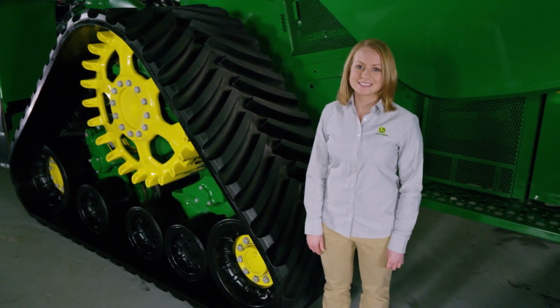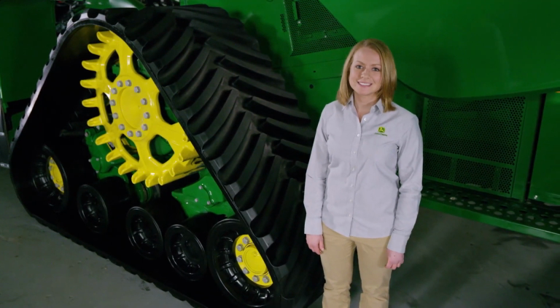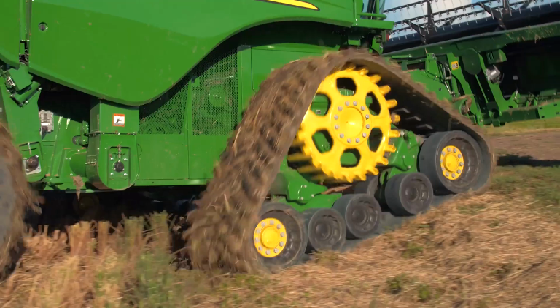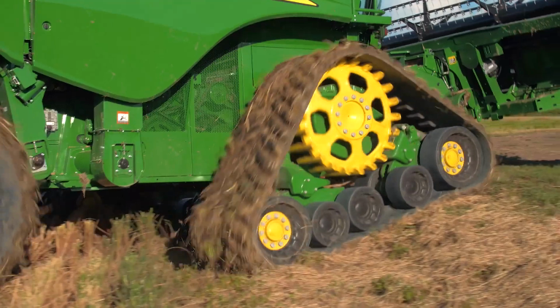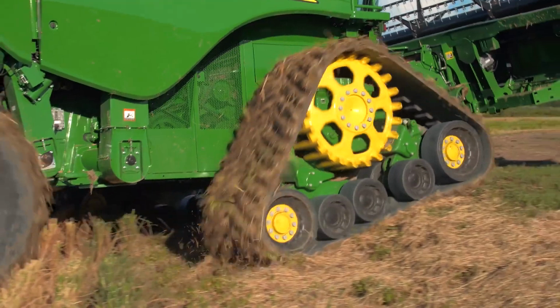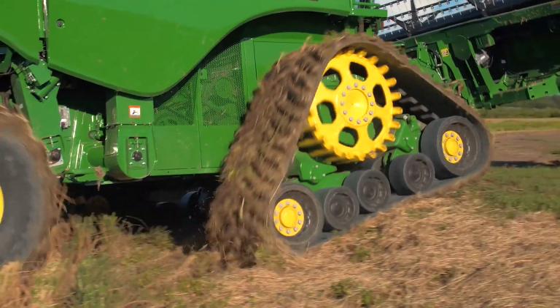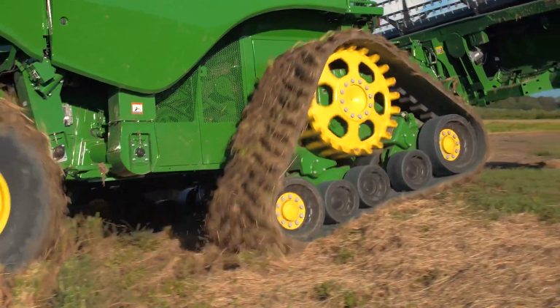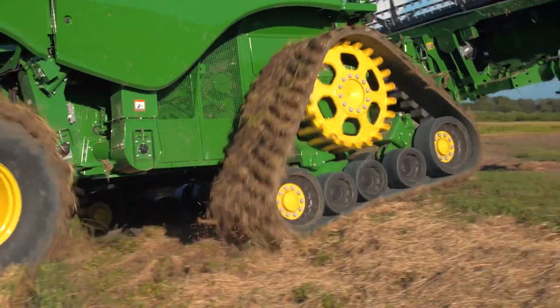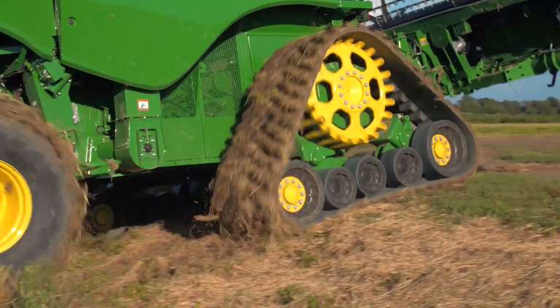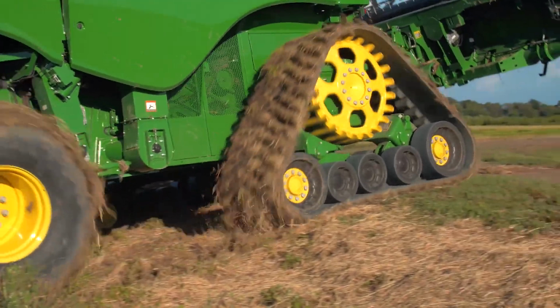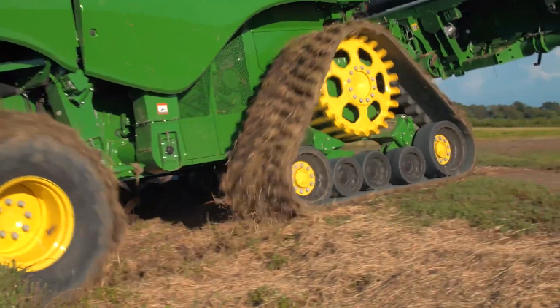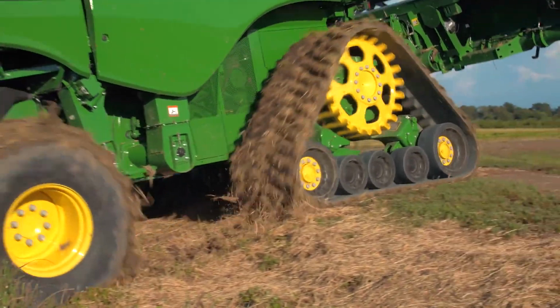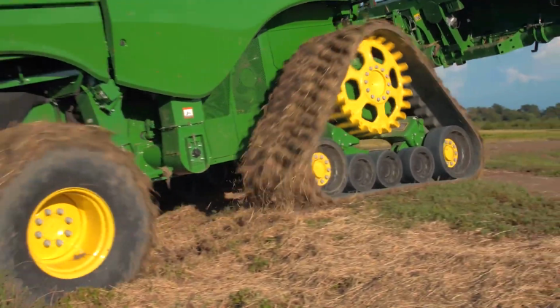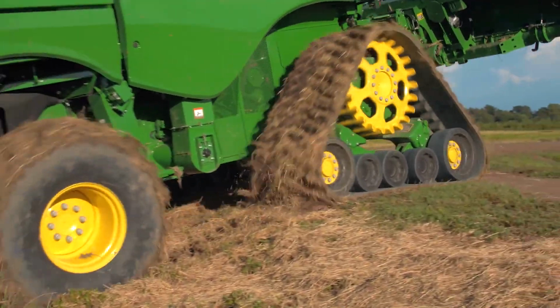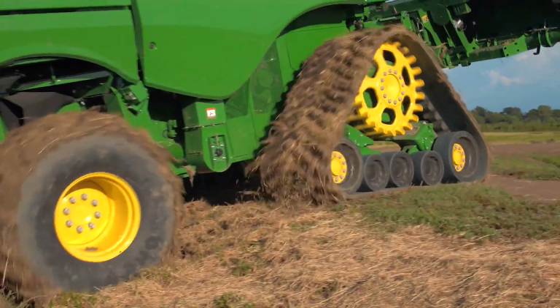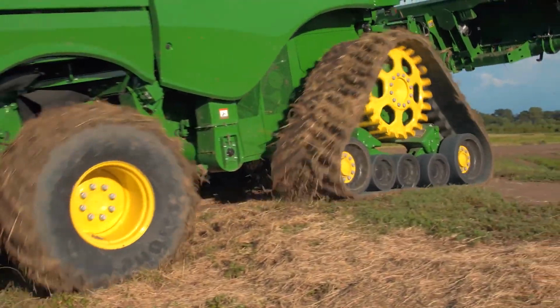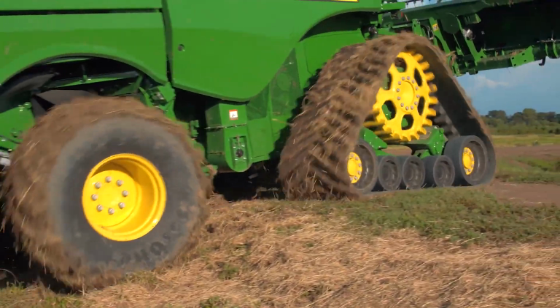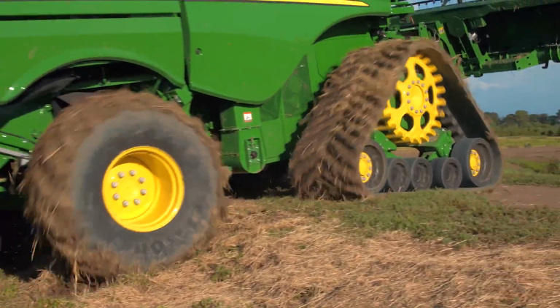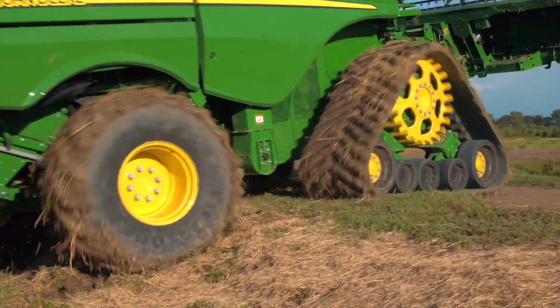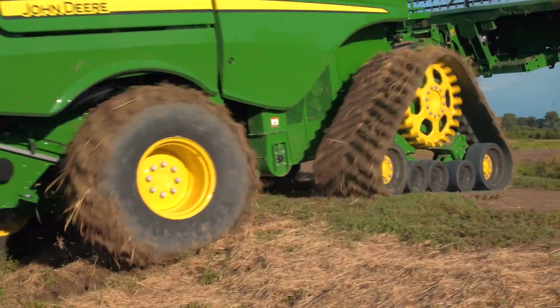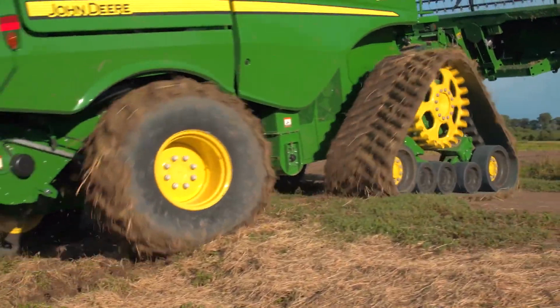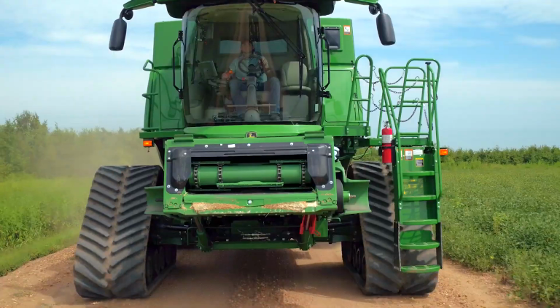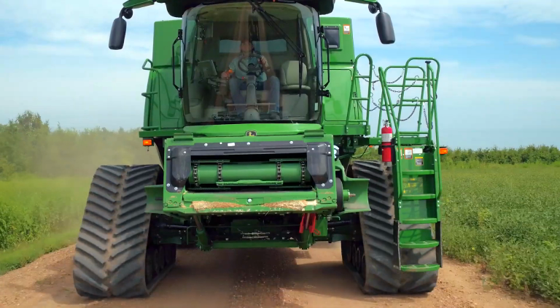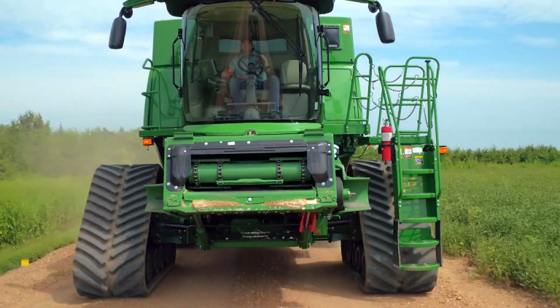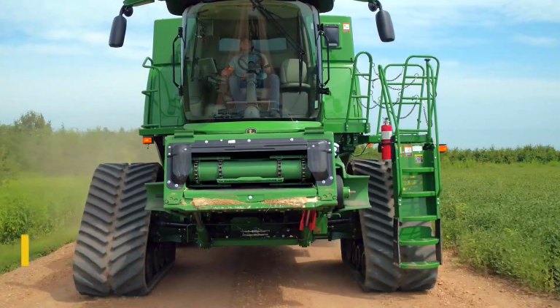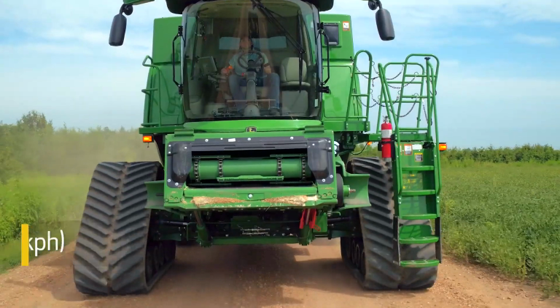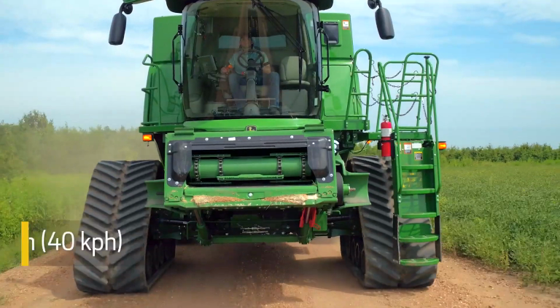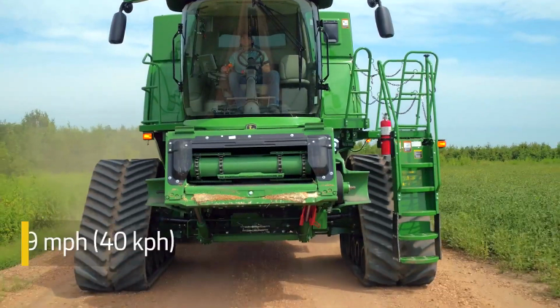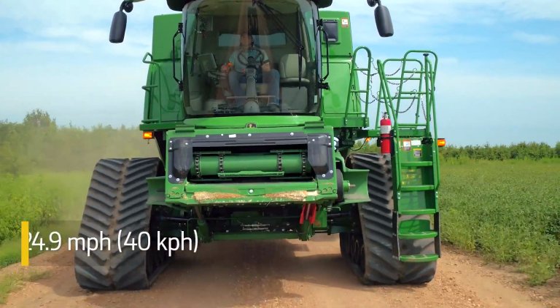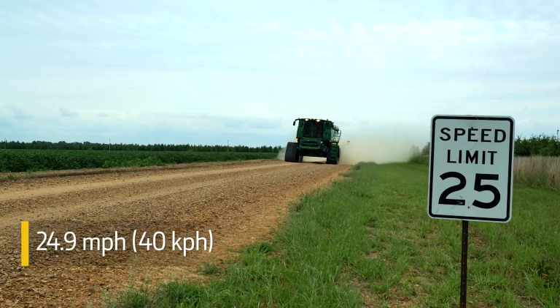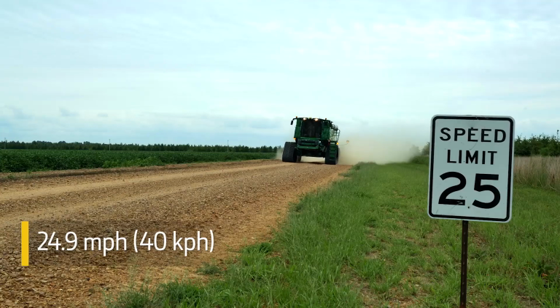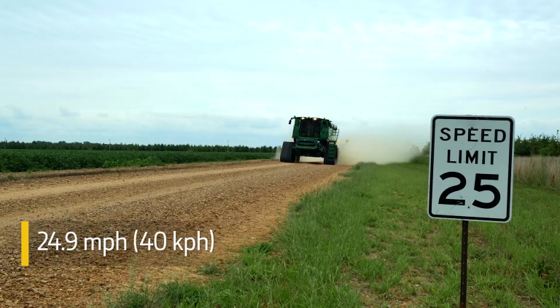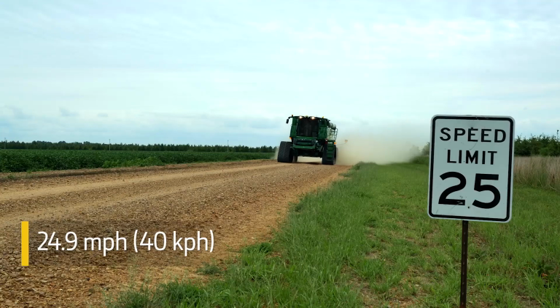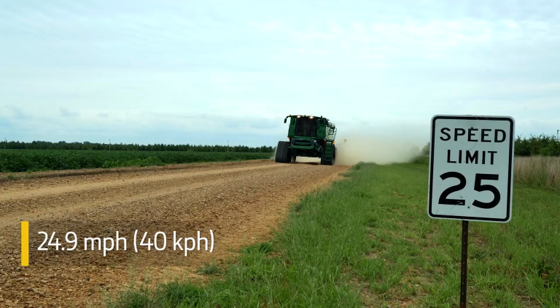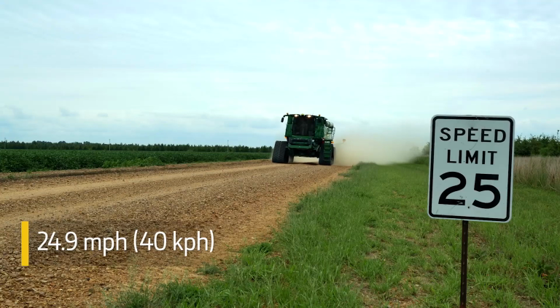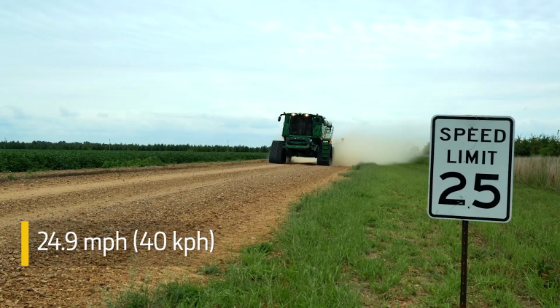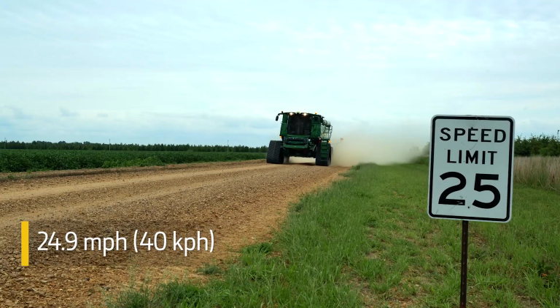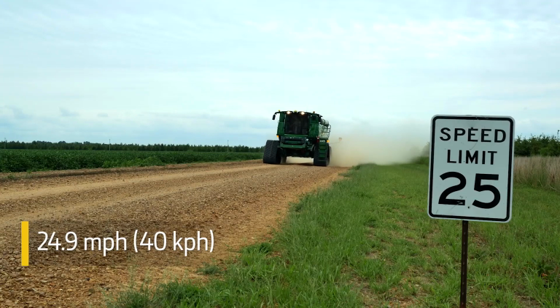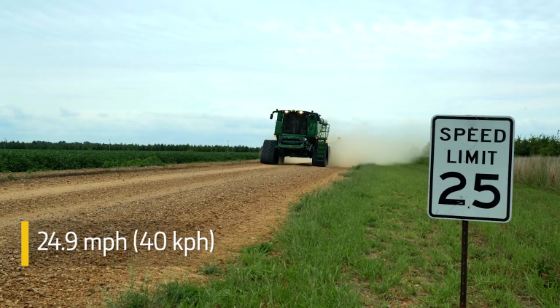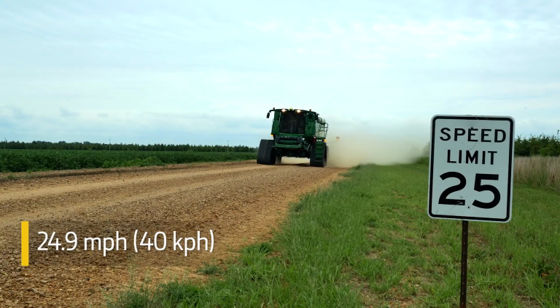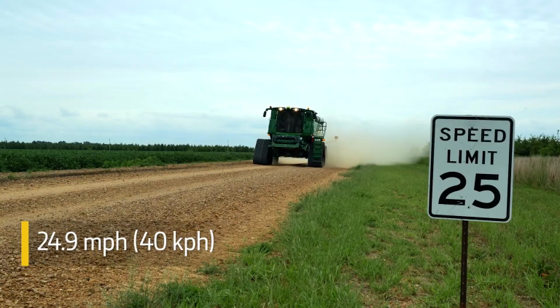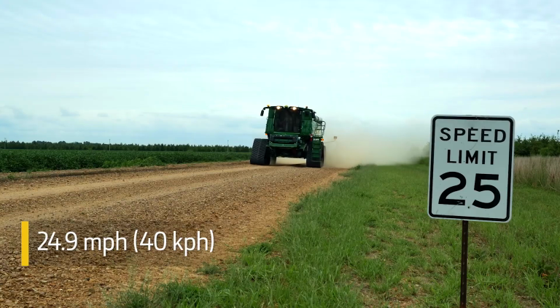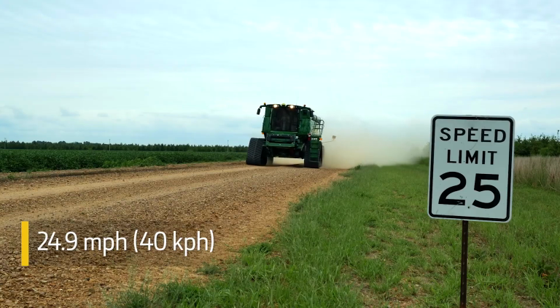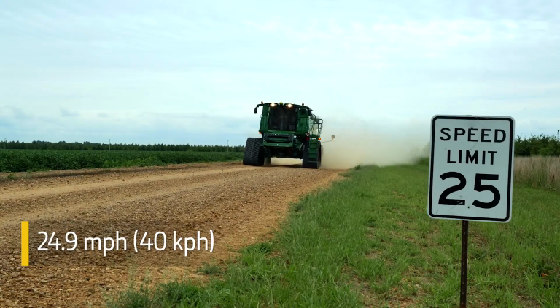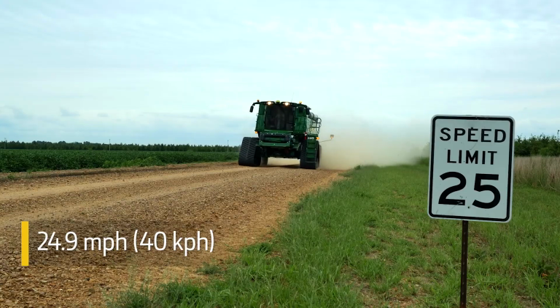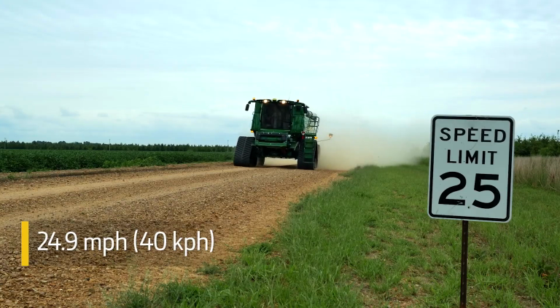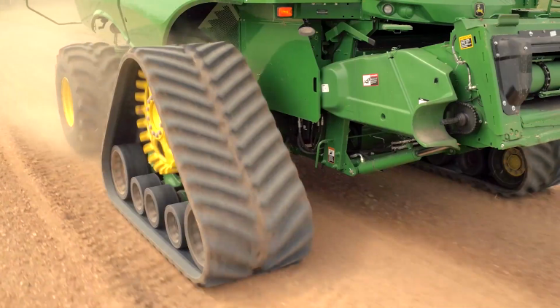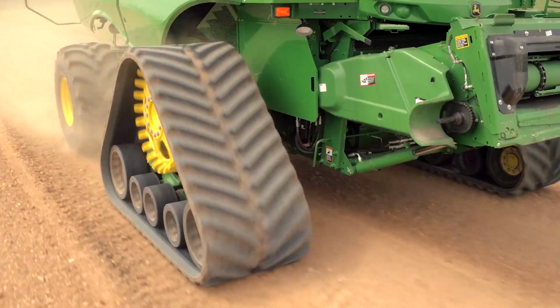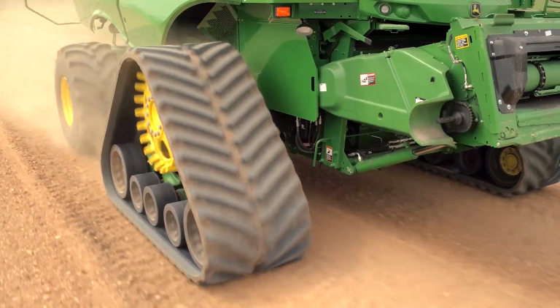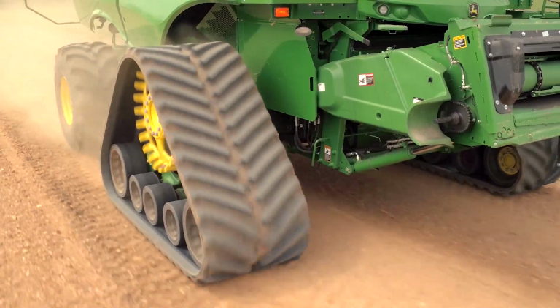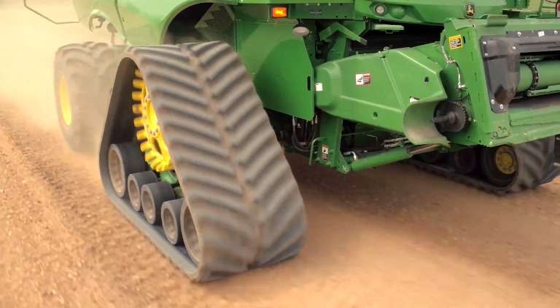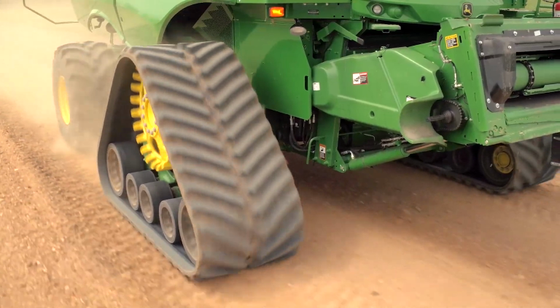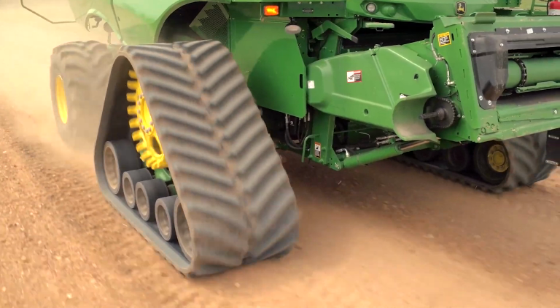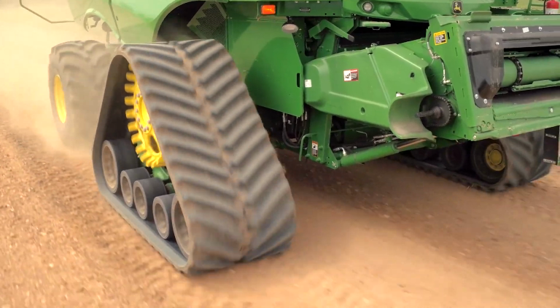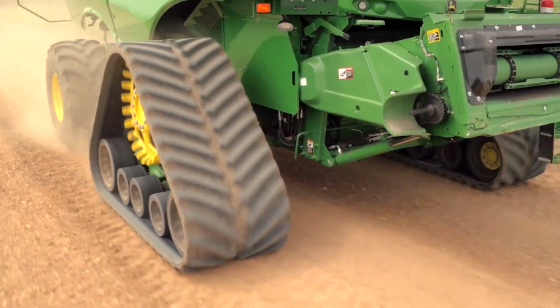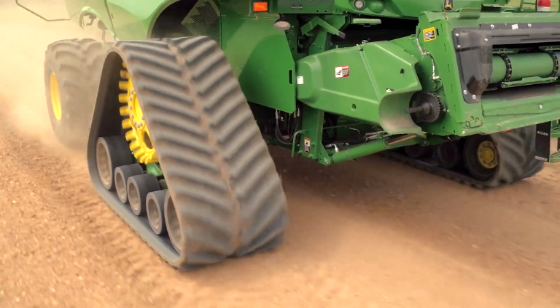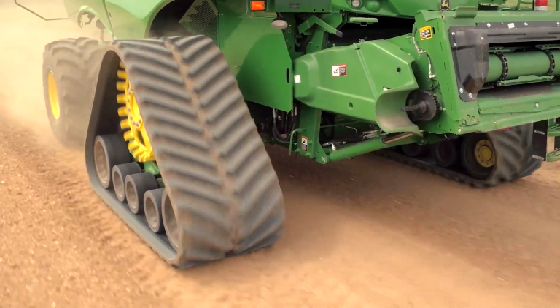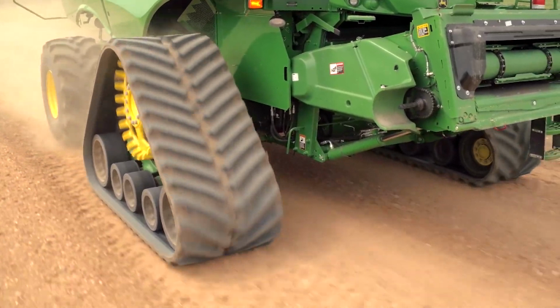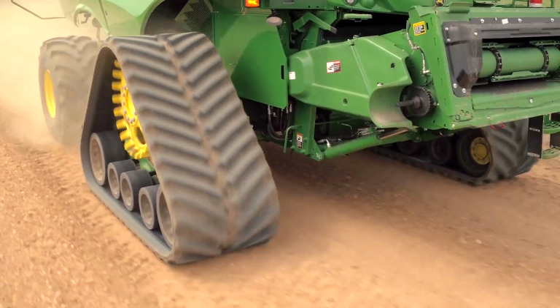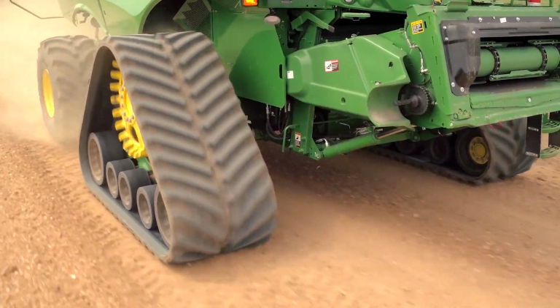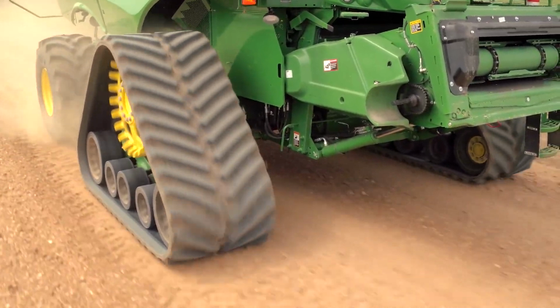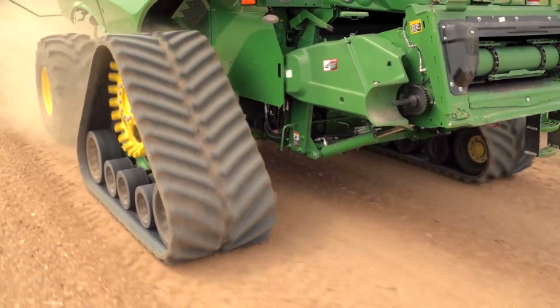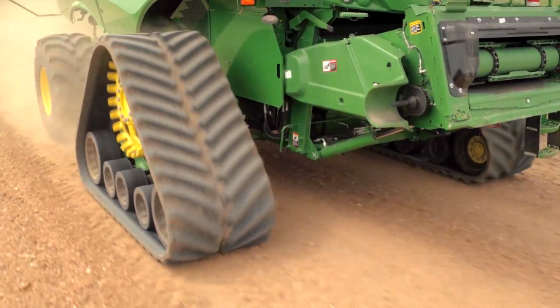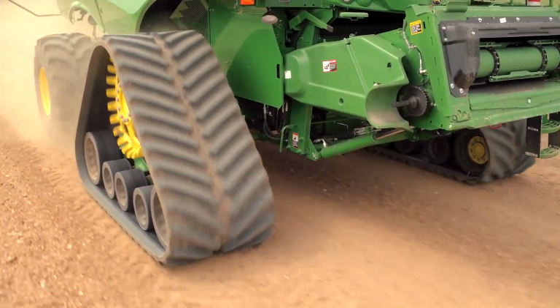And when it's time to move to the next field, you can go almost 25 miles per hour, which is a lot faster than our previous system.